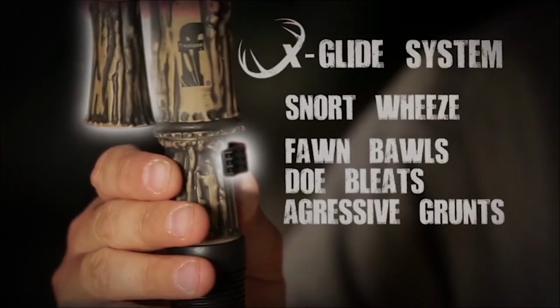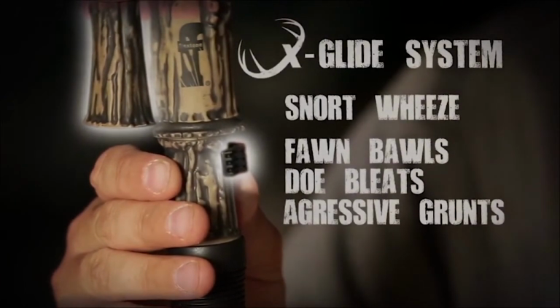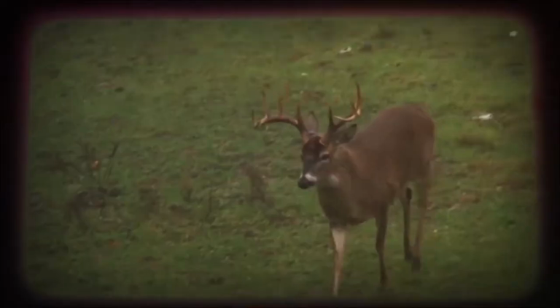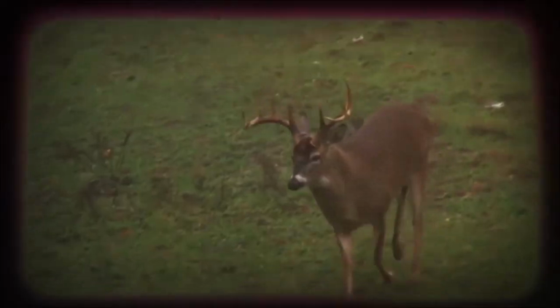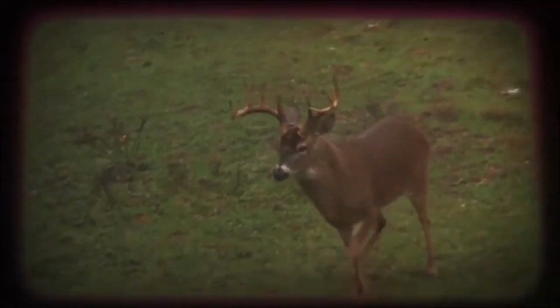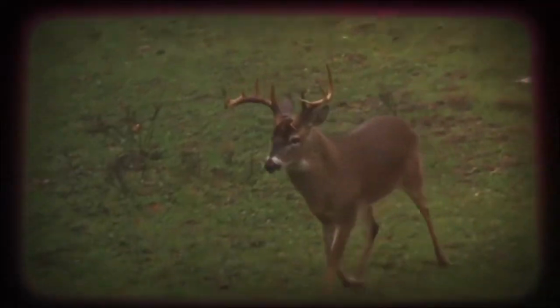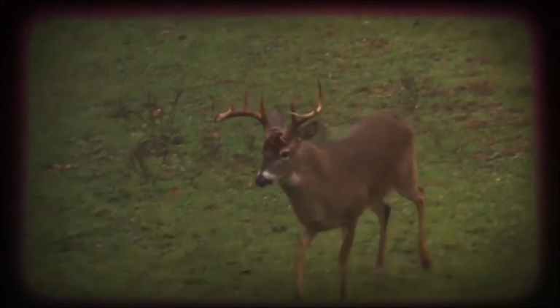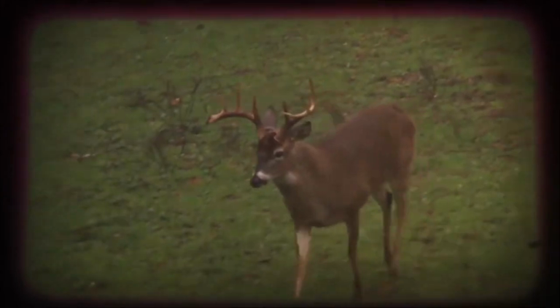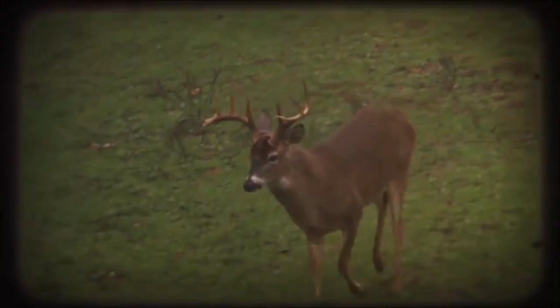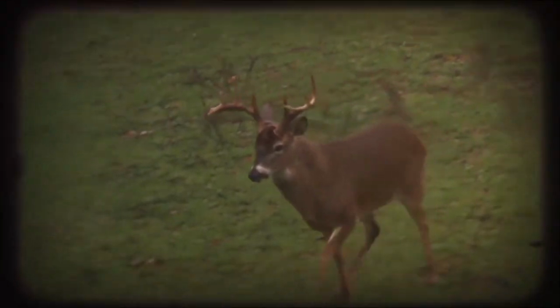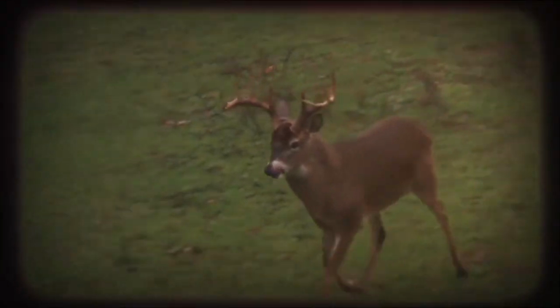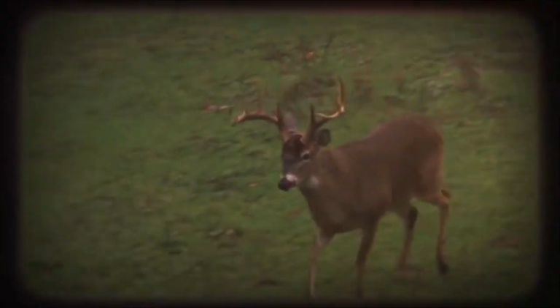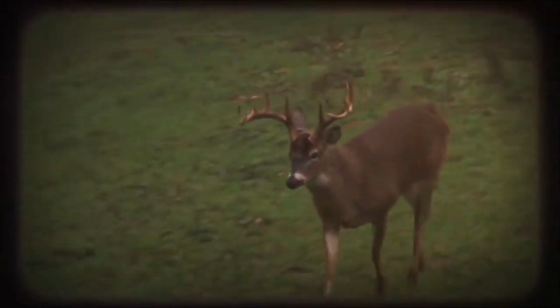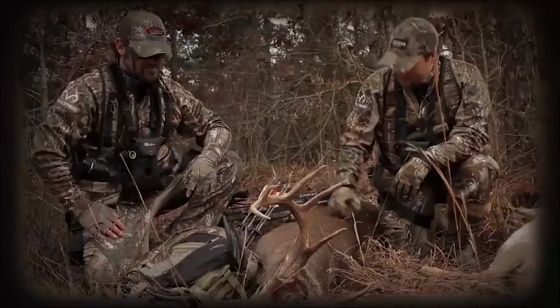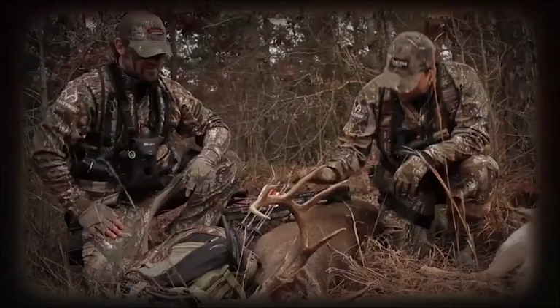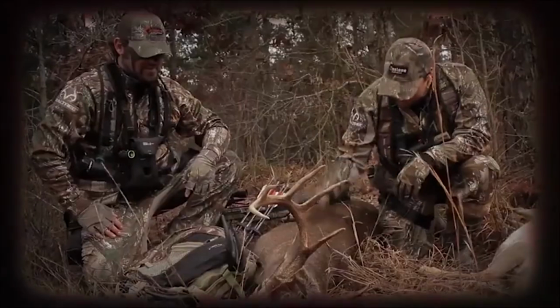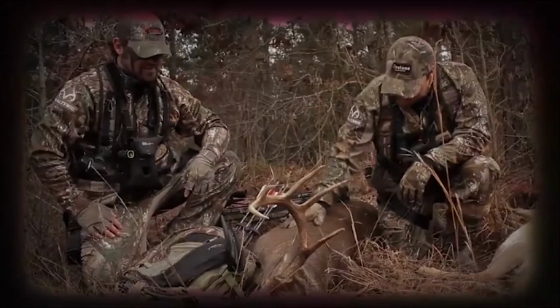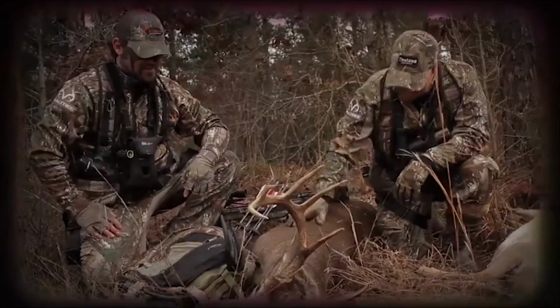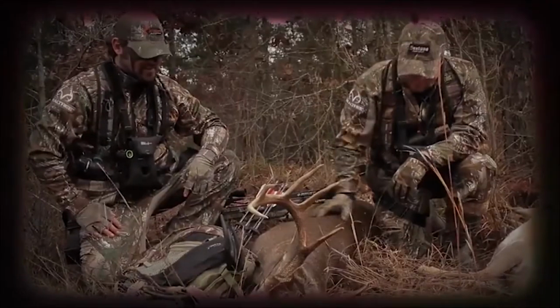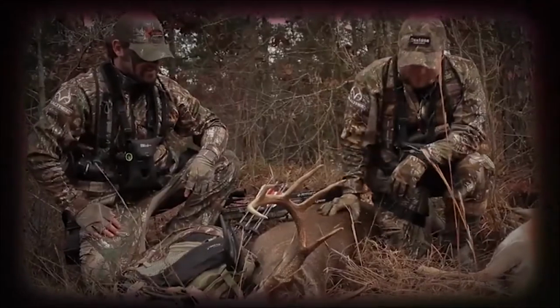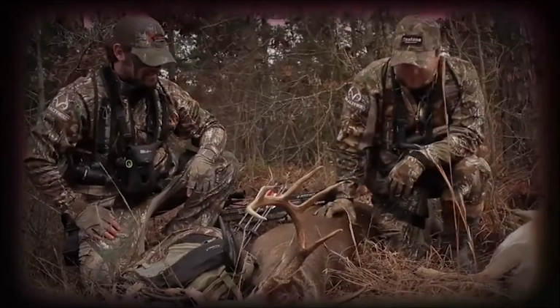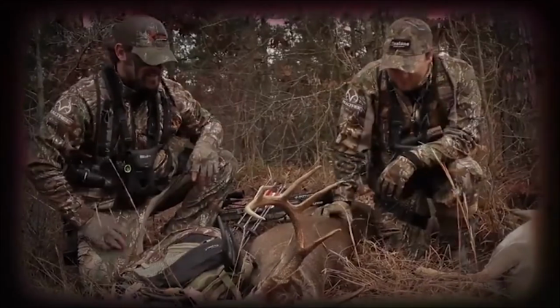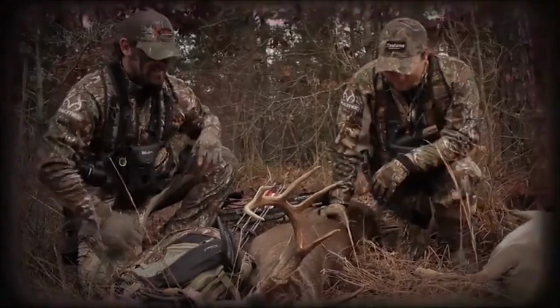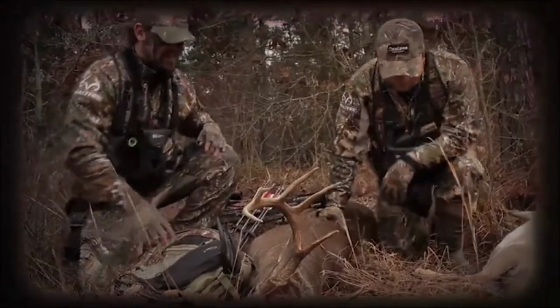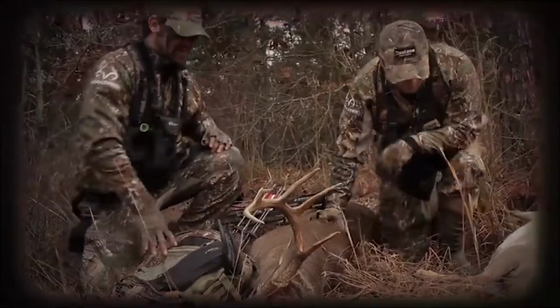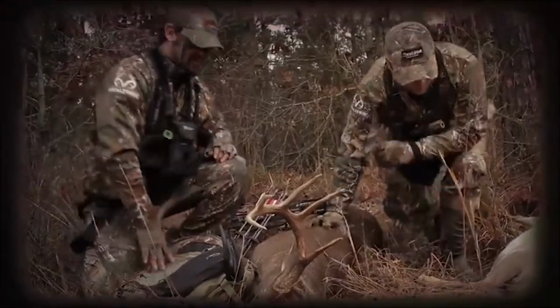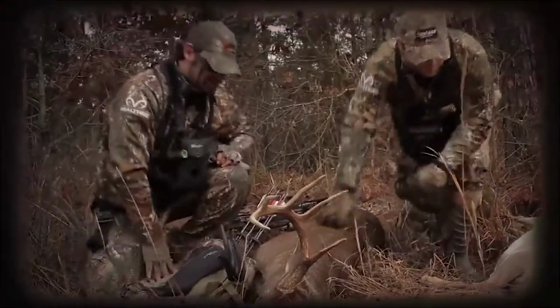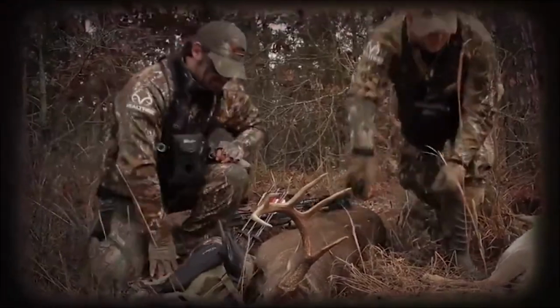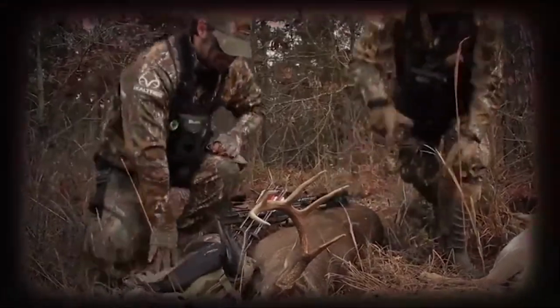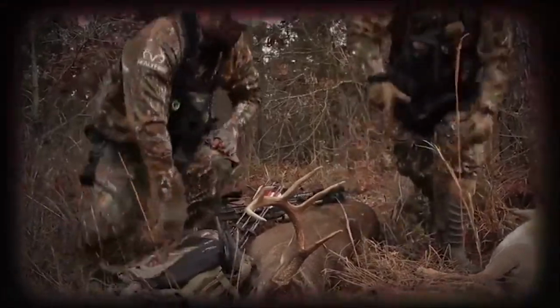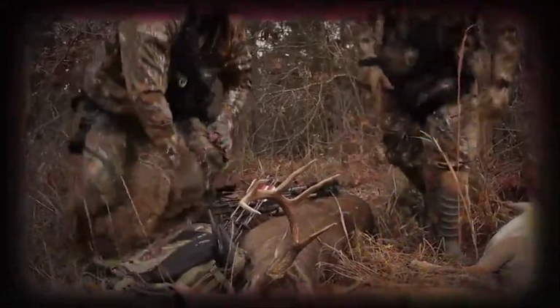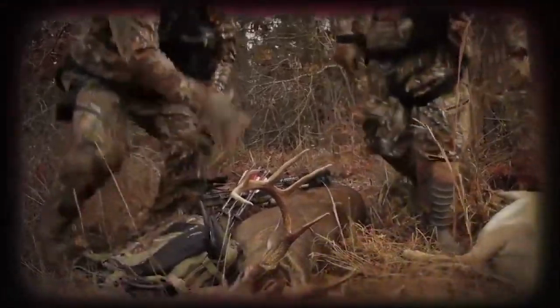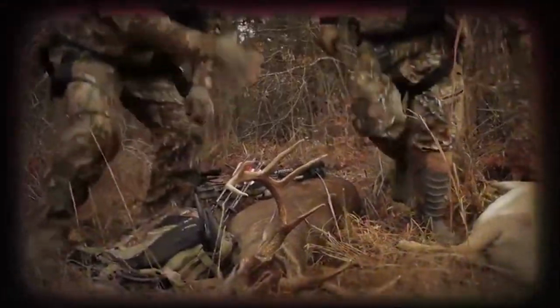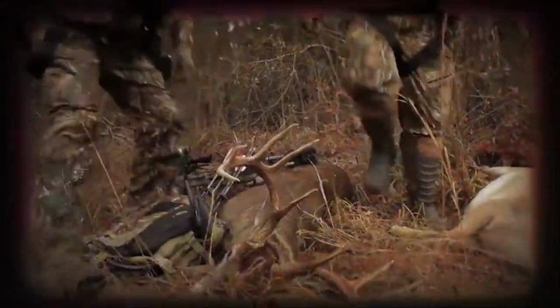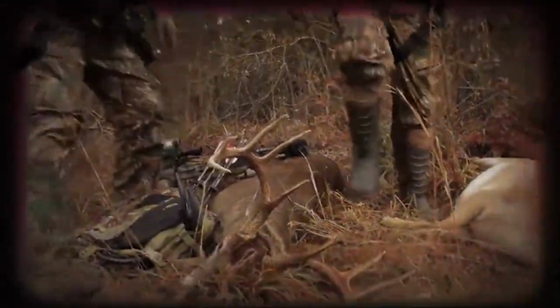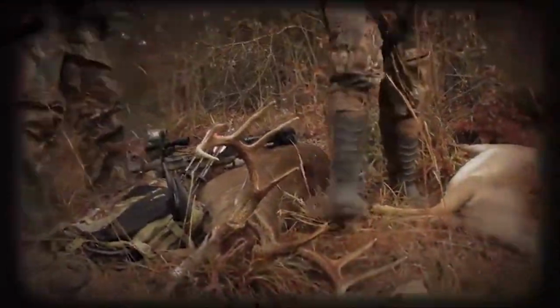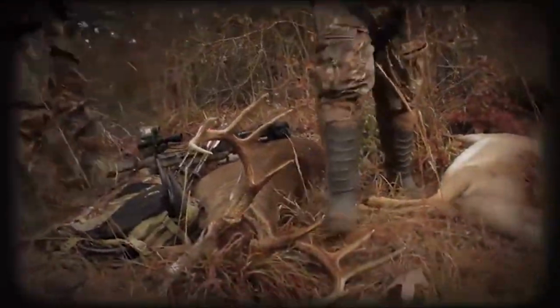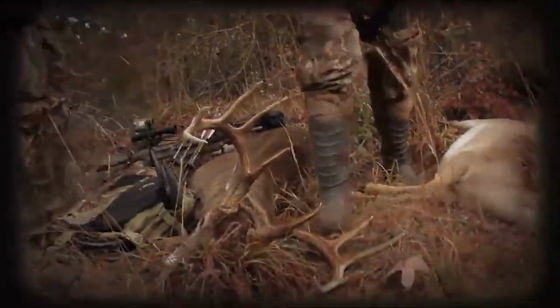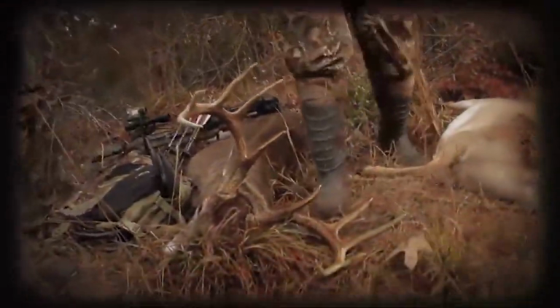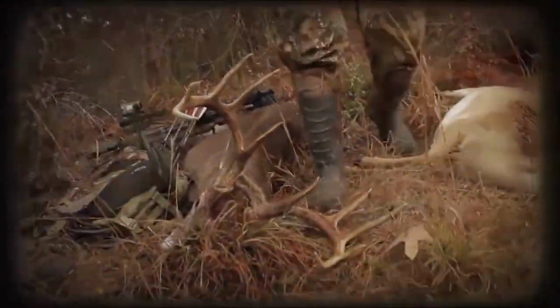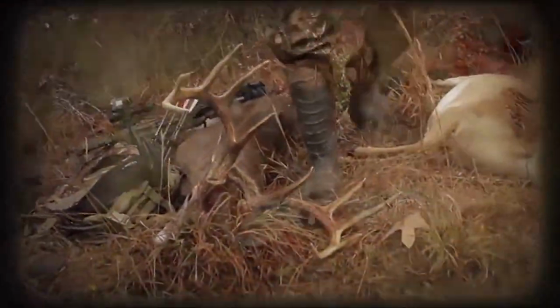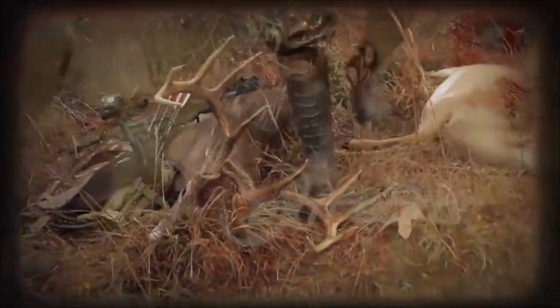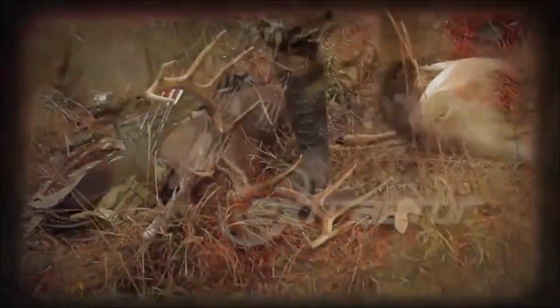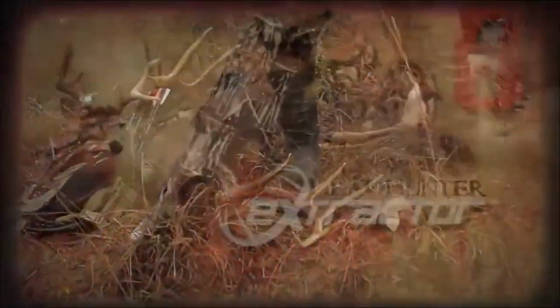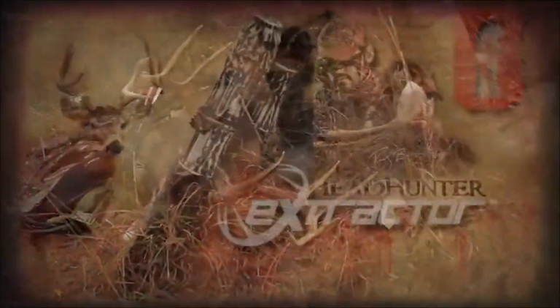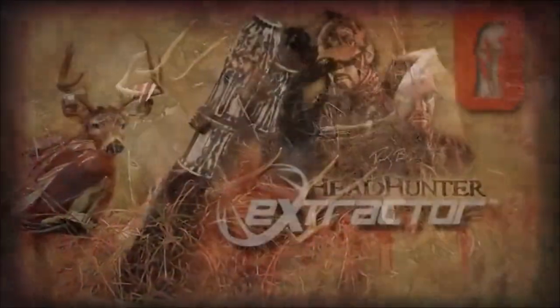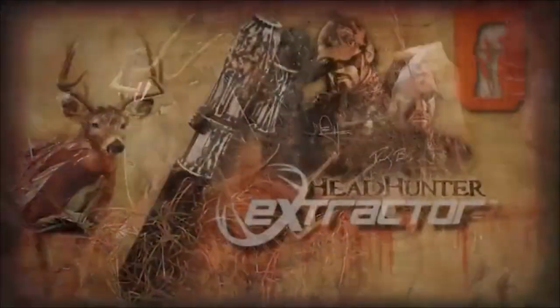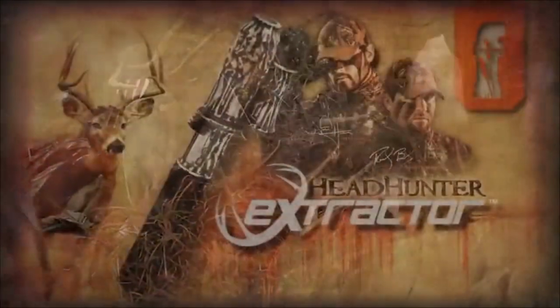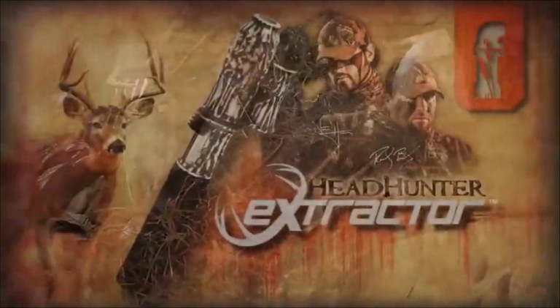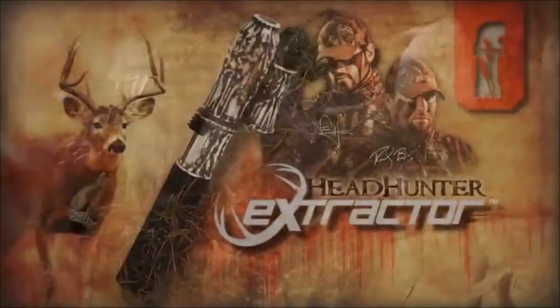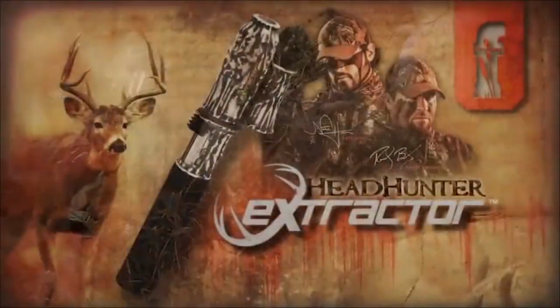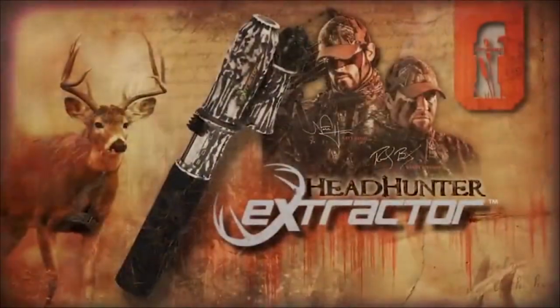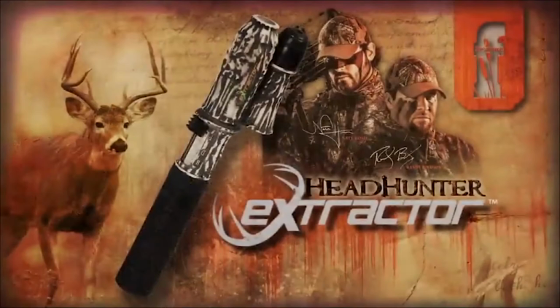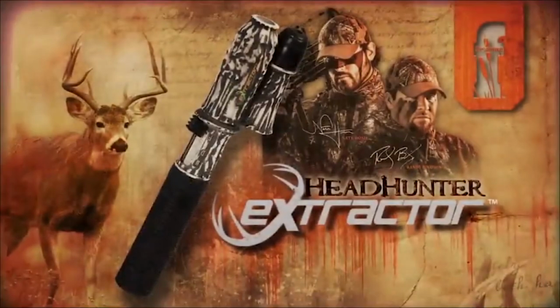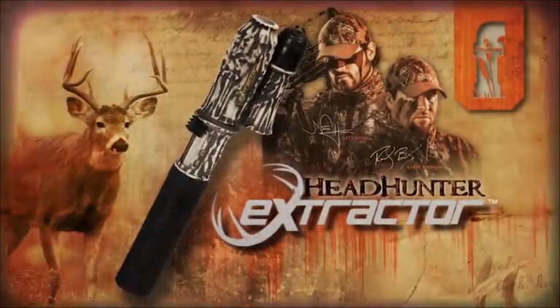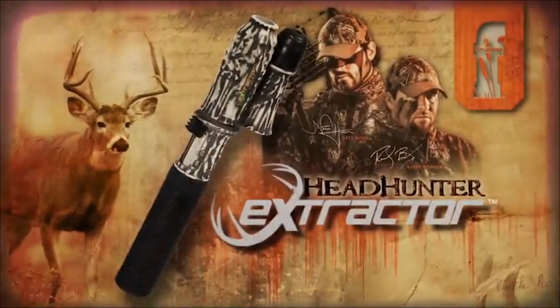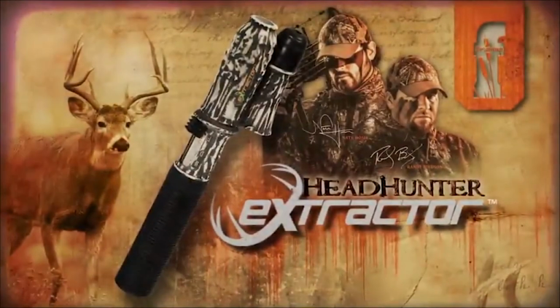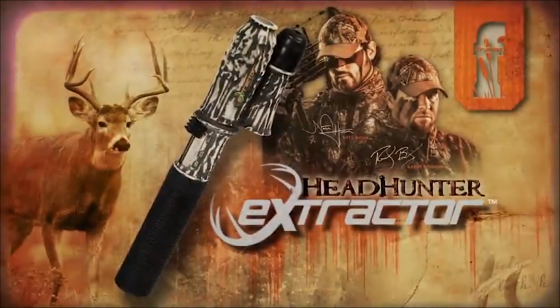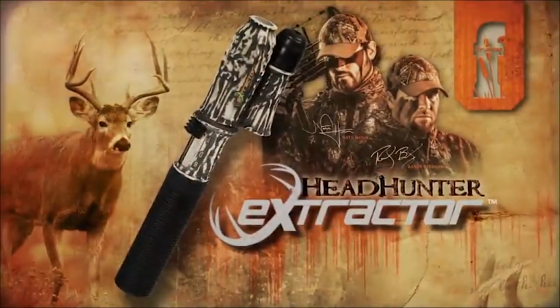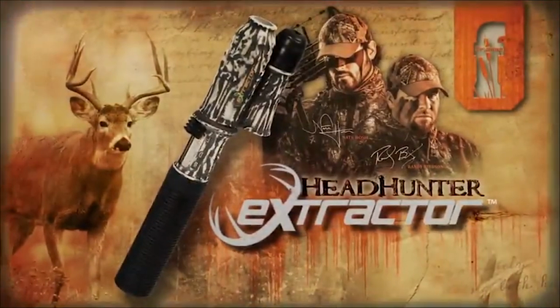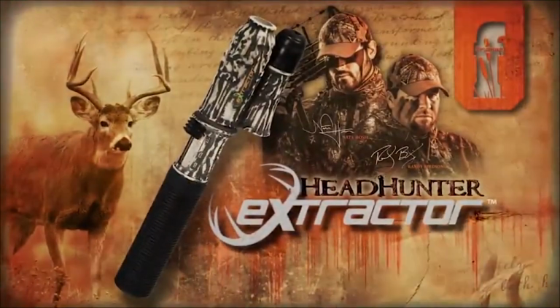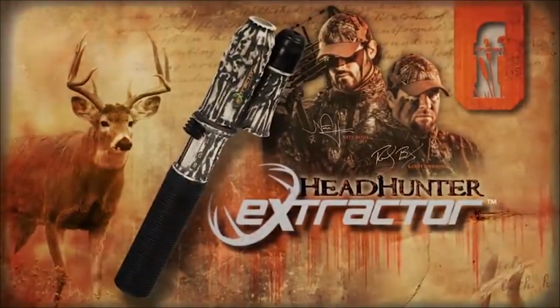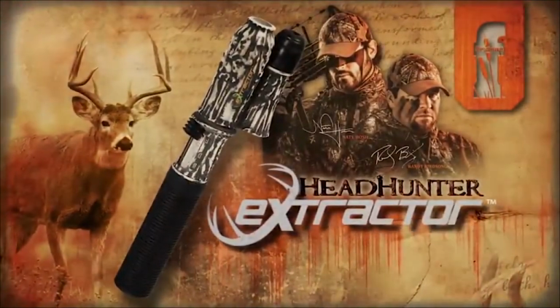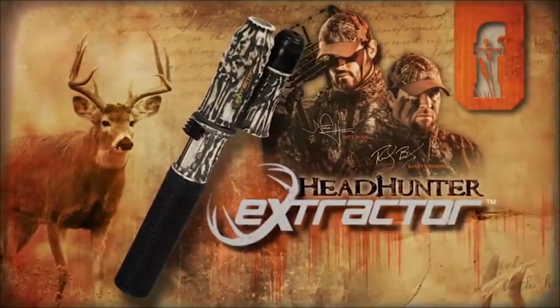This is a call for any time of the season and the only call to carry. The Flexstone Extractor turned some heads this season.